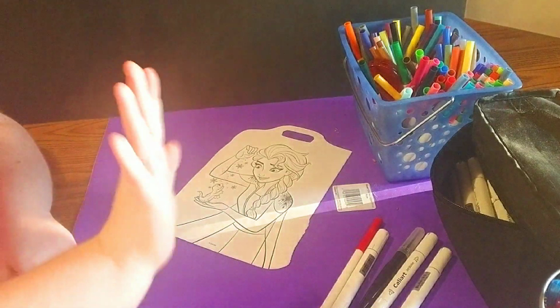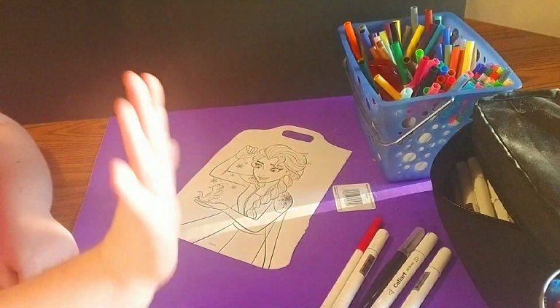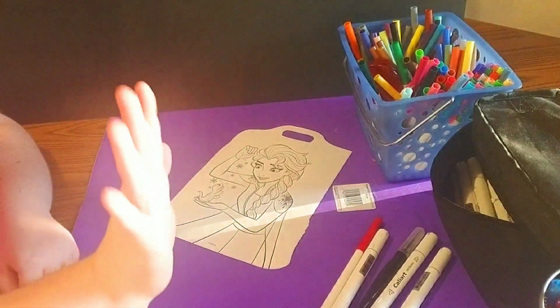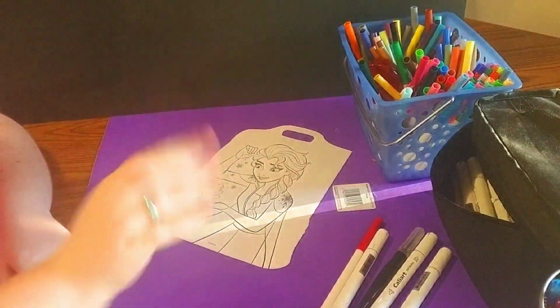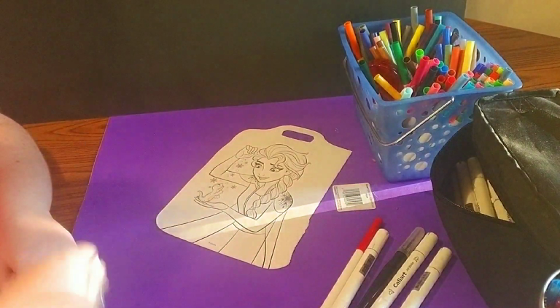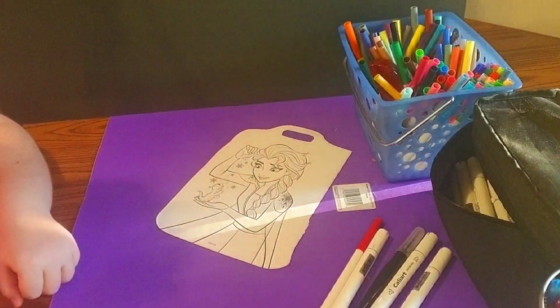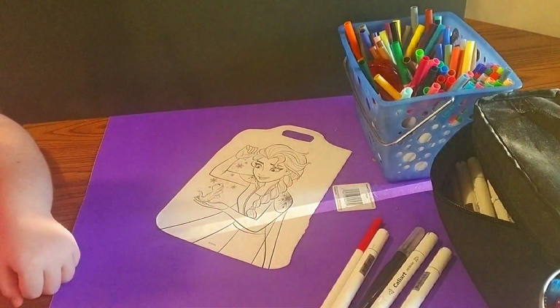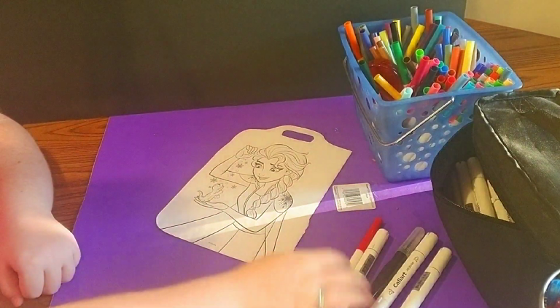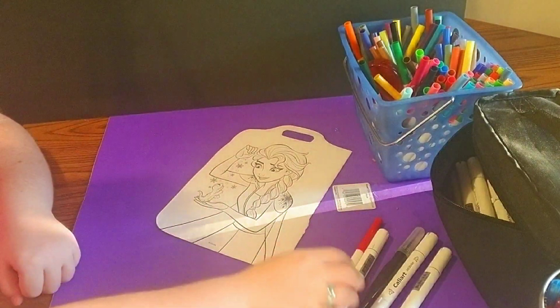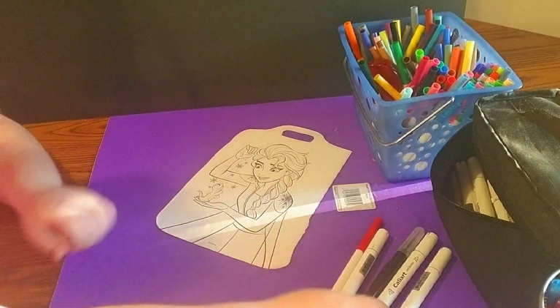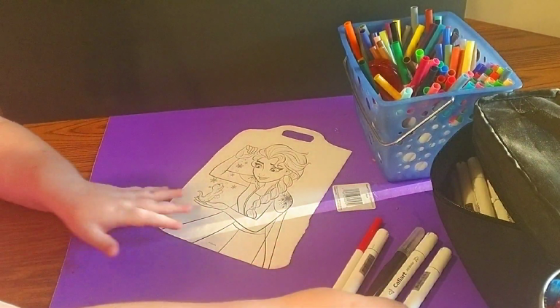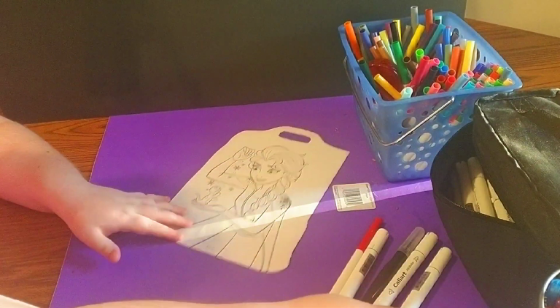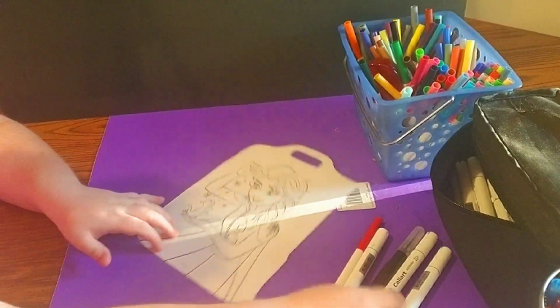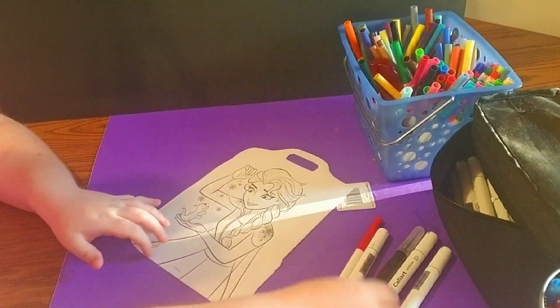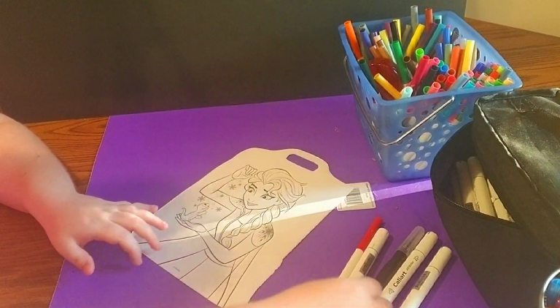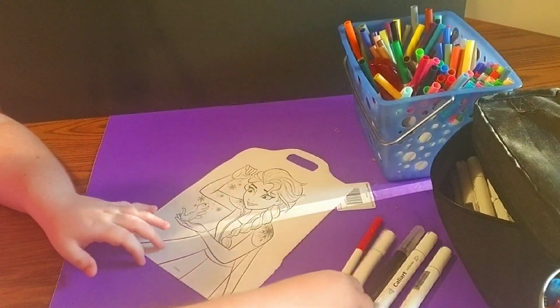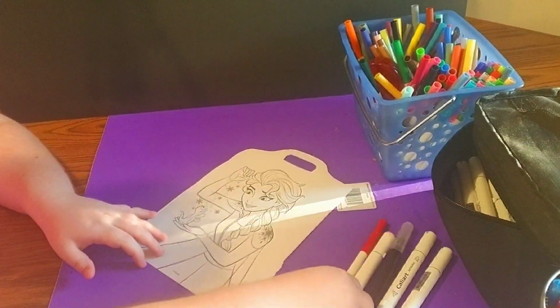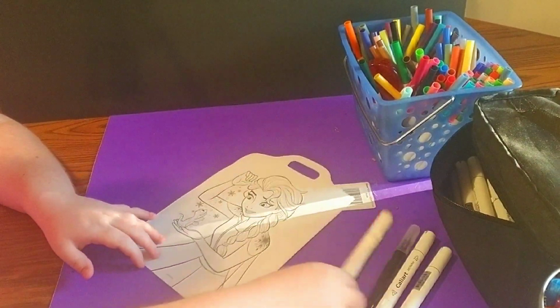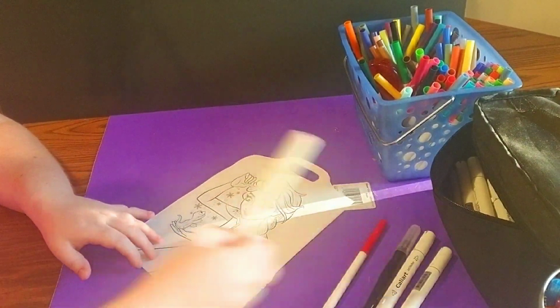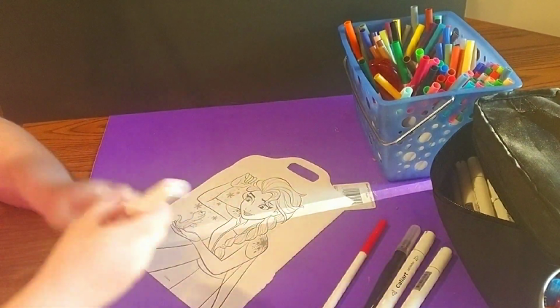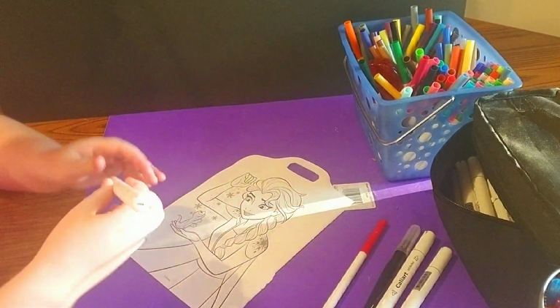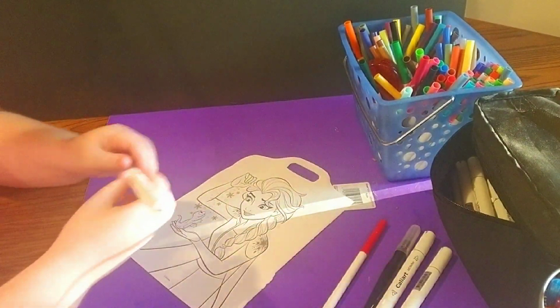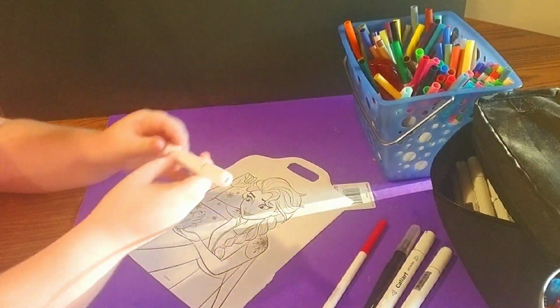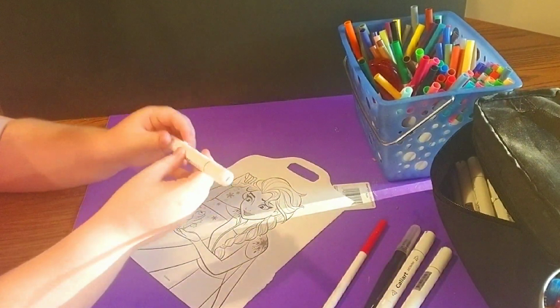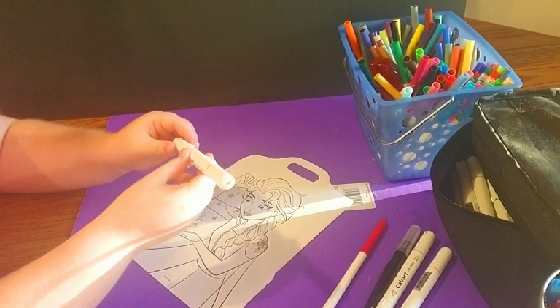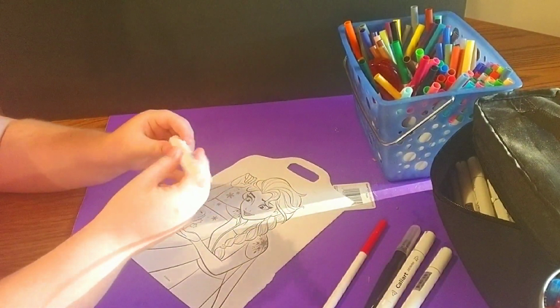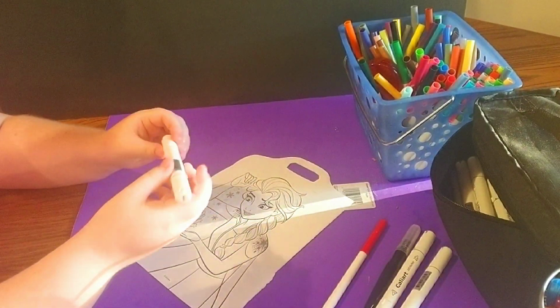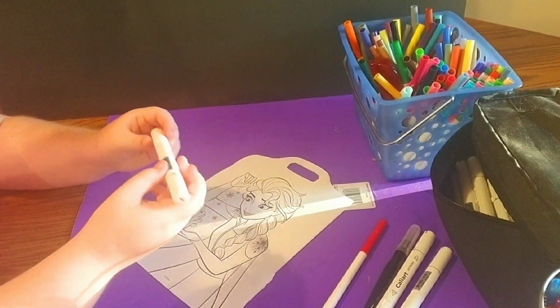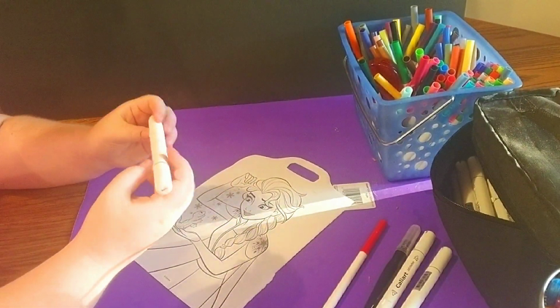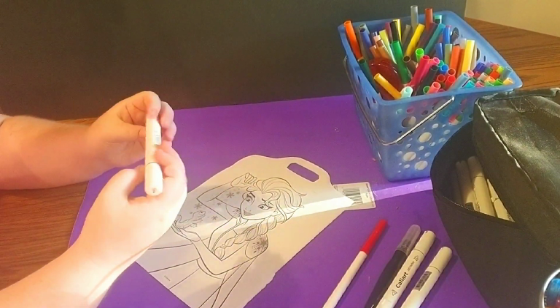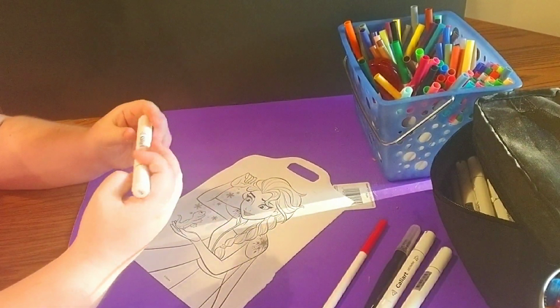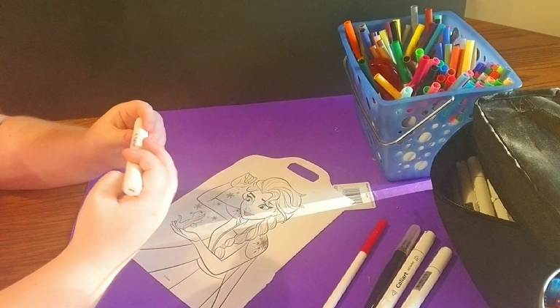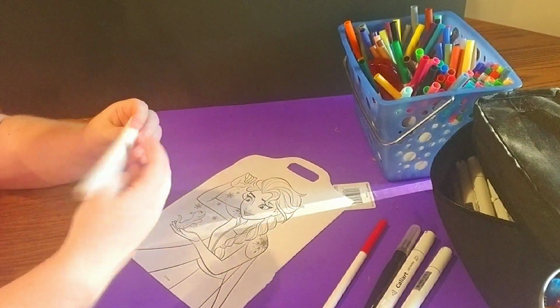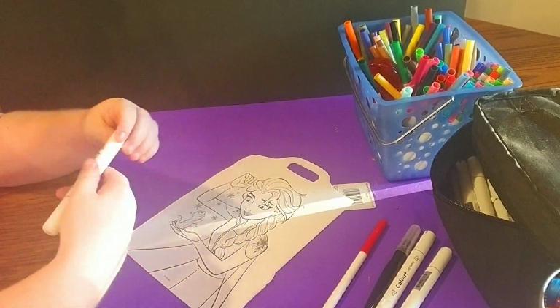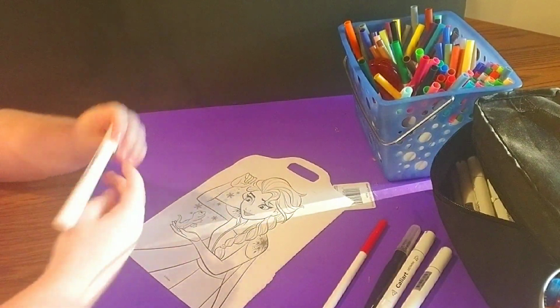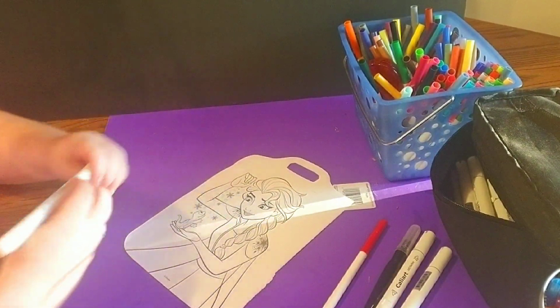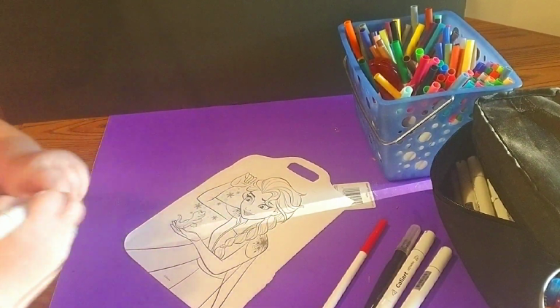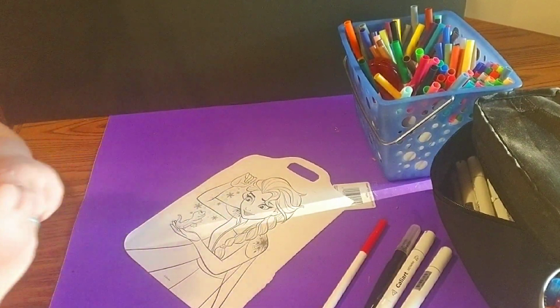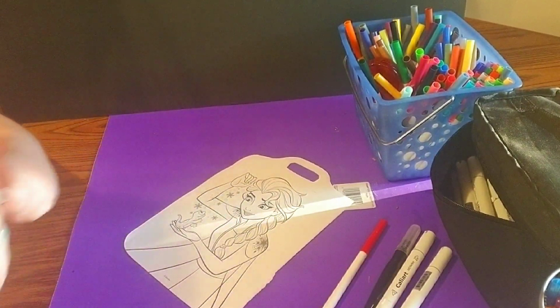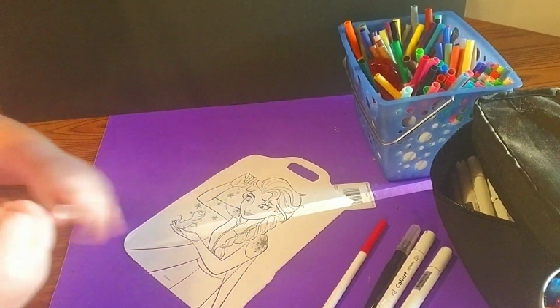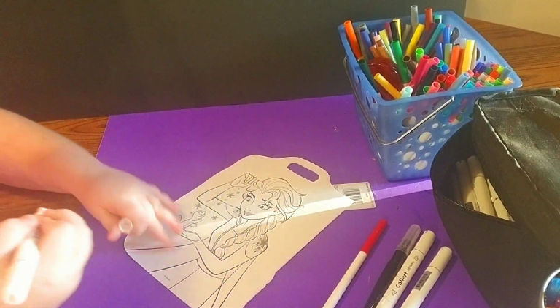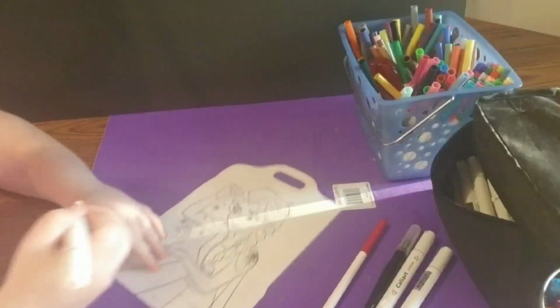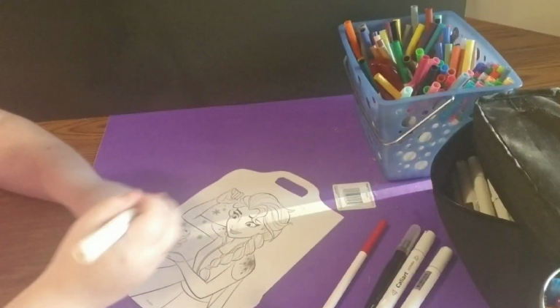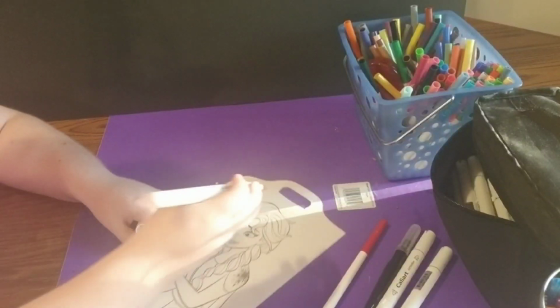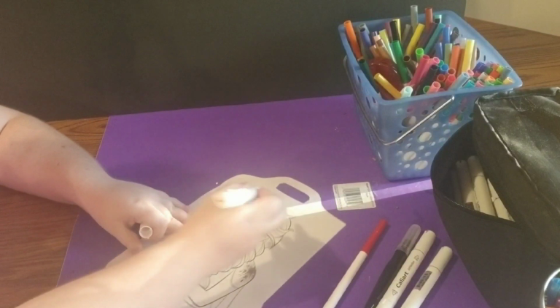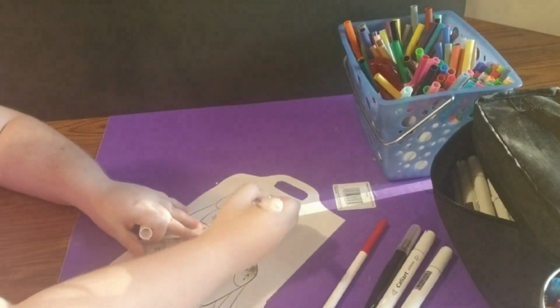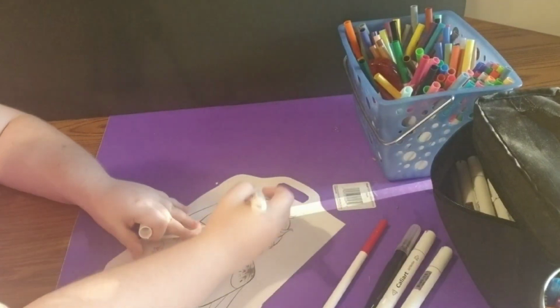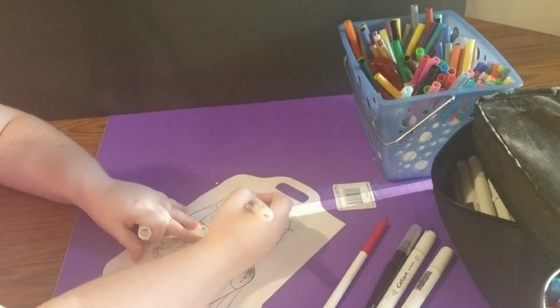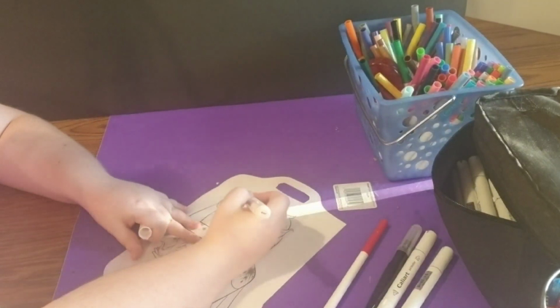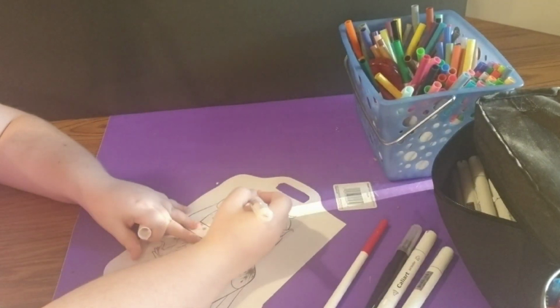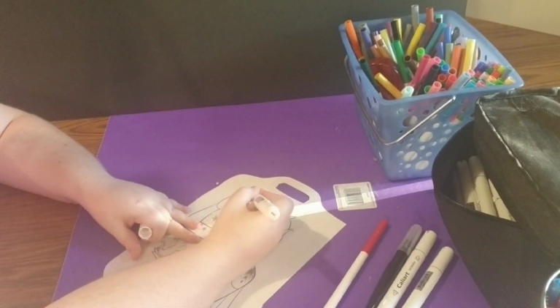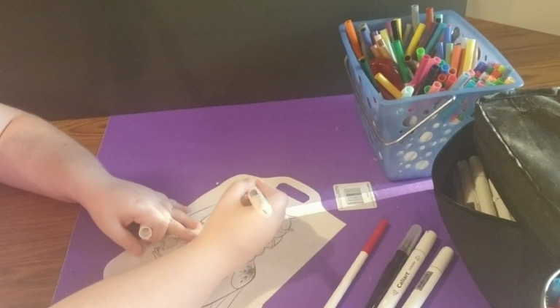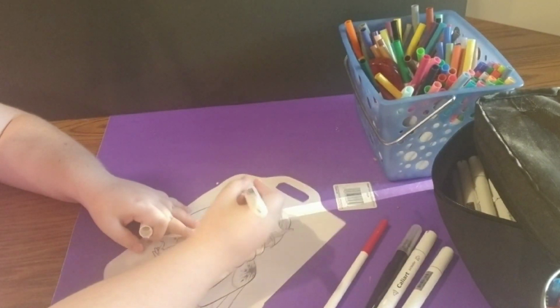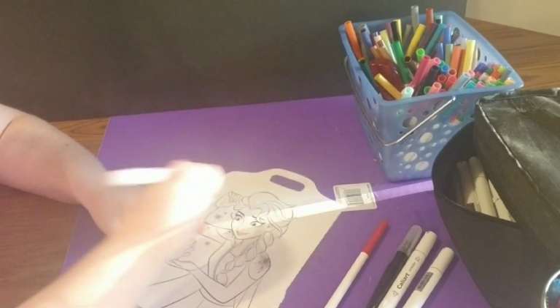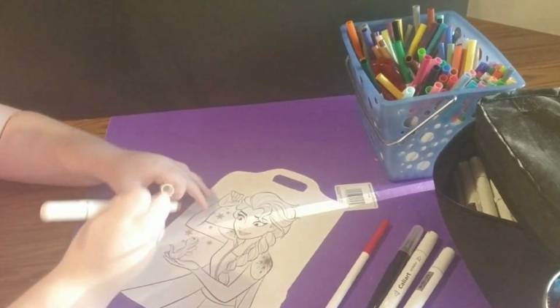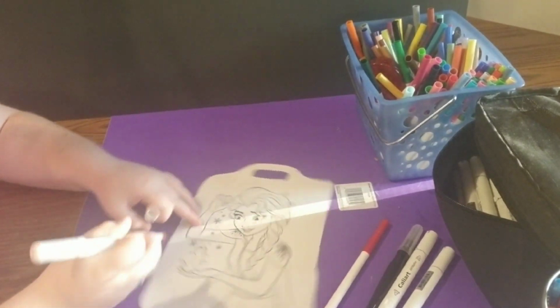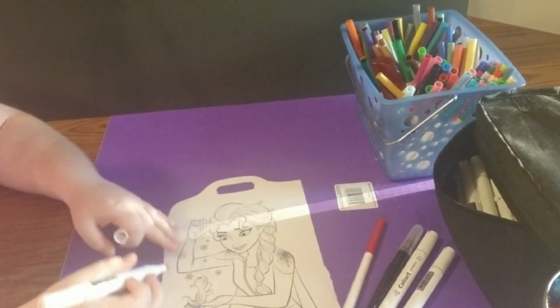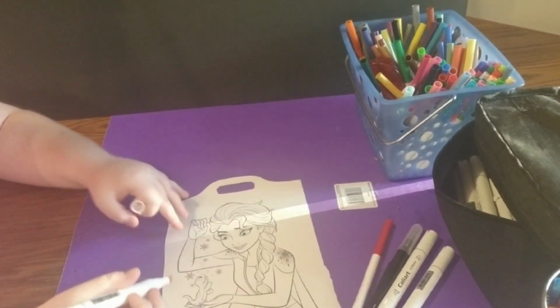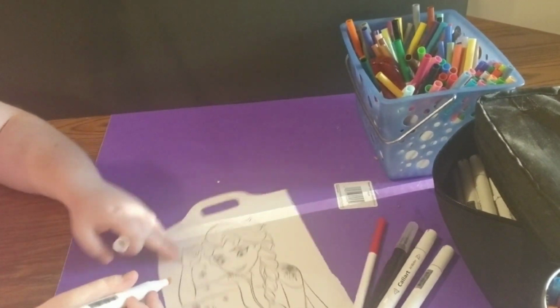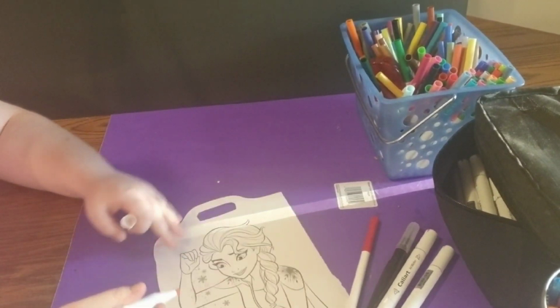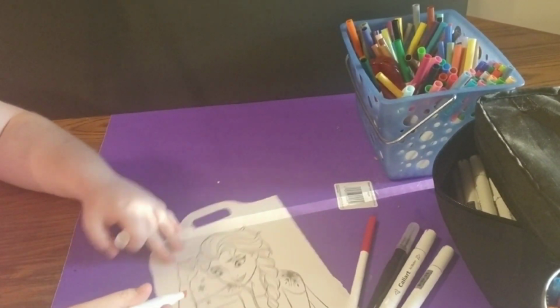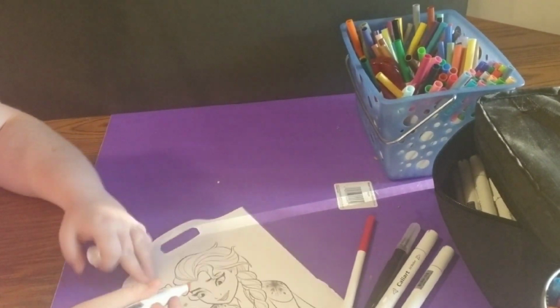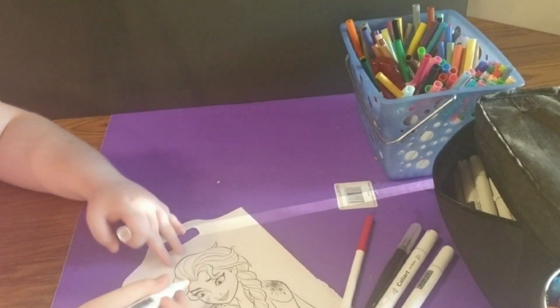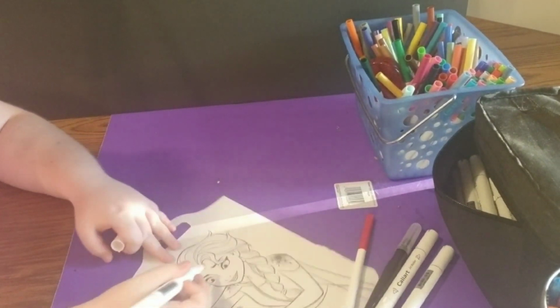Hey guys, welcome back to Art and More with Rachel McColl. Today we're going to color Elsa and Bruni from Frozen 2.